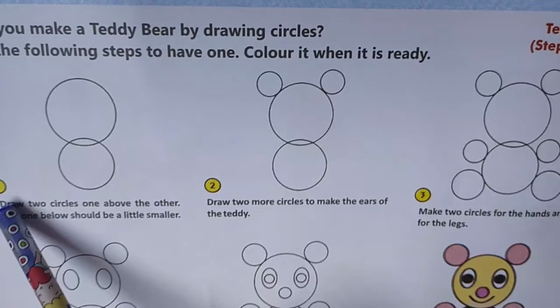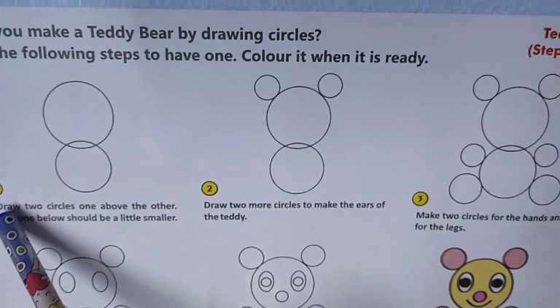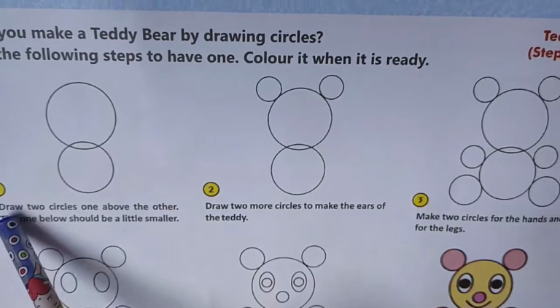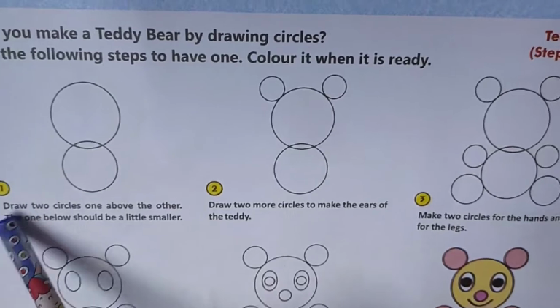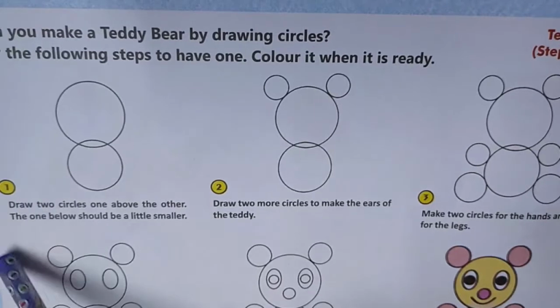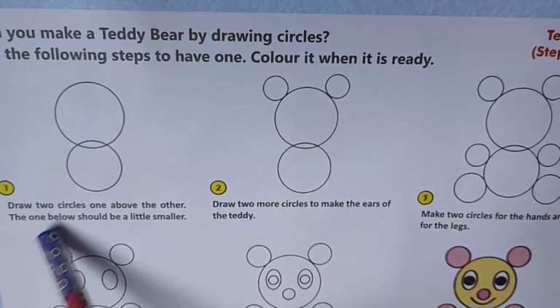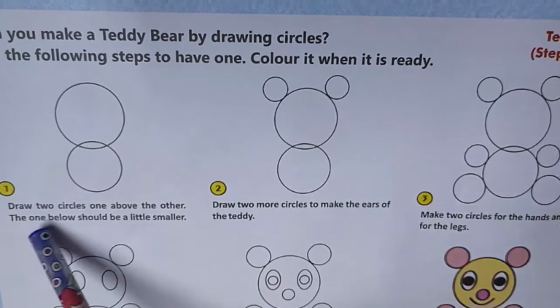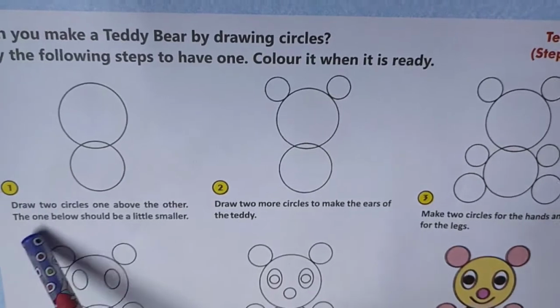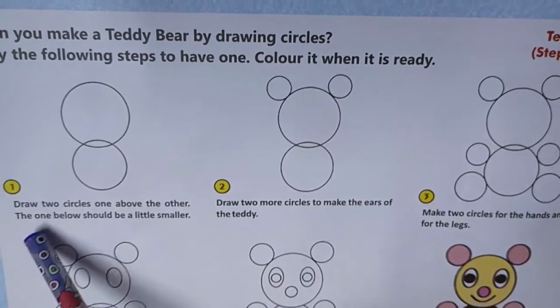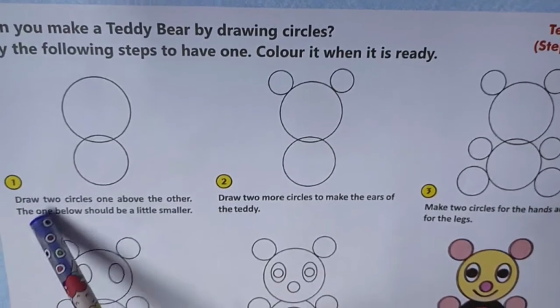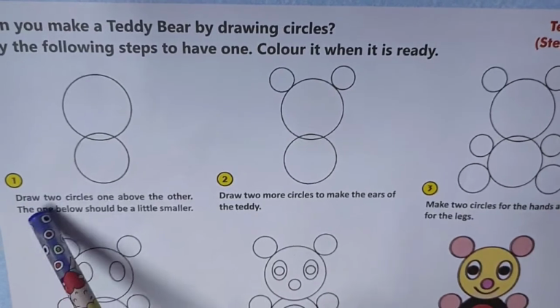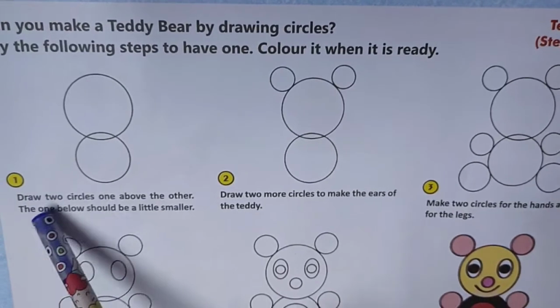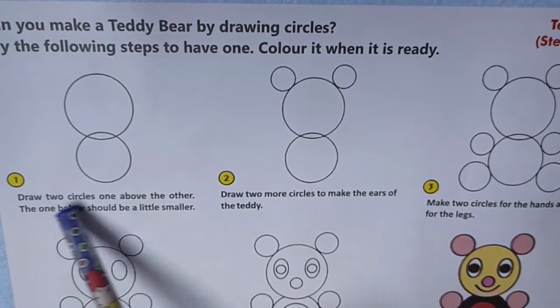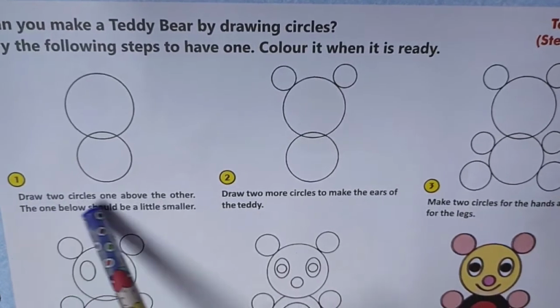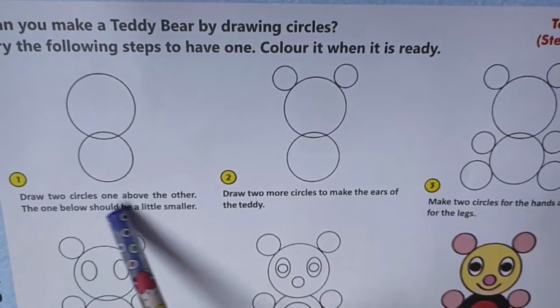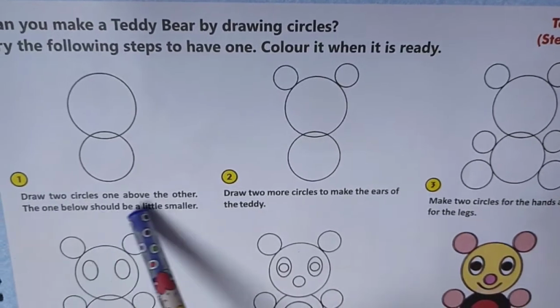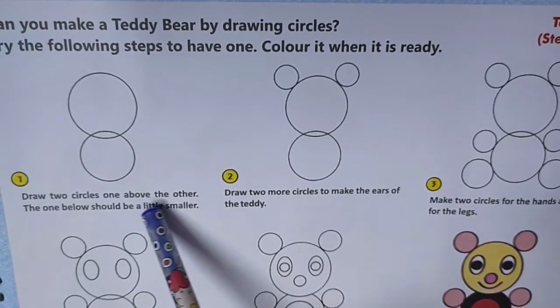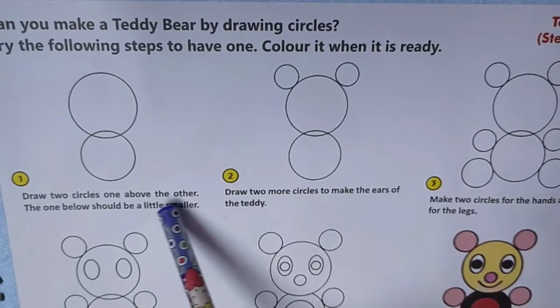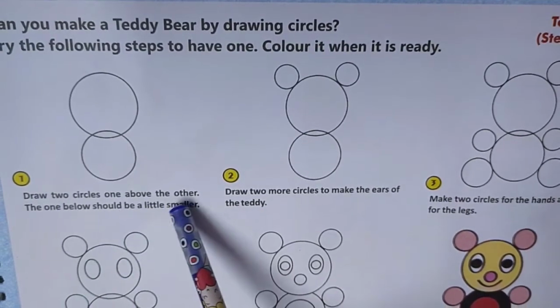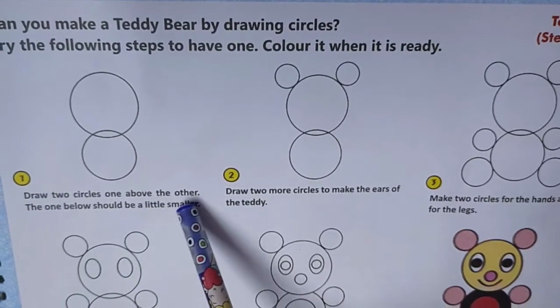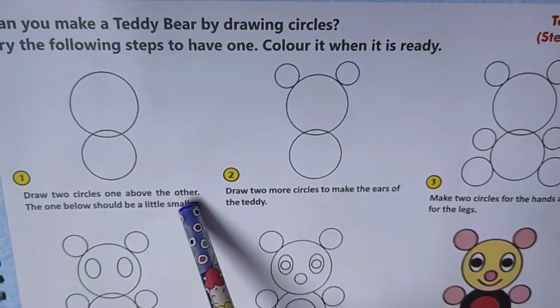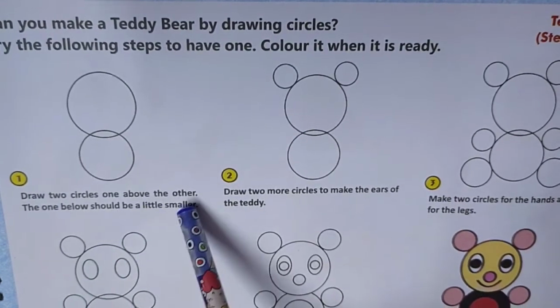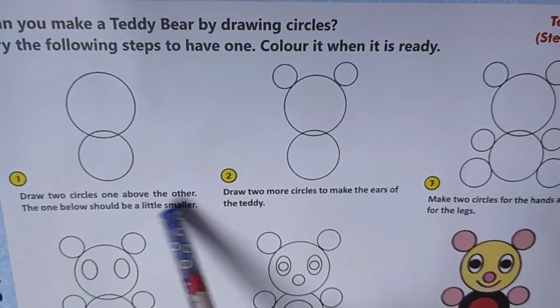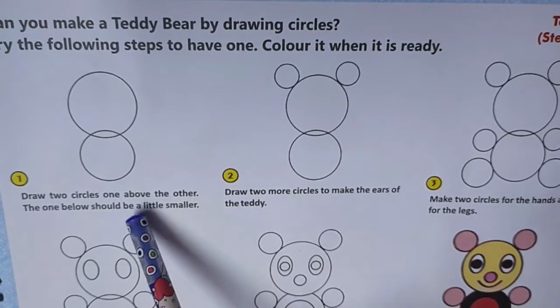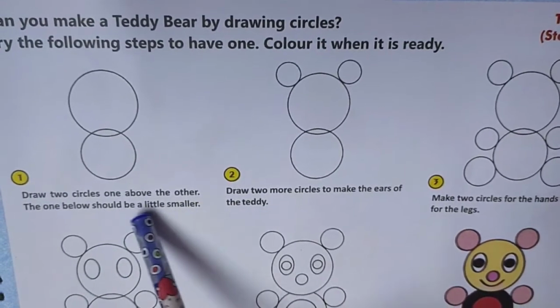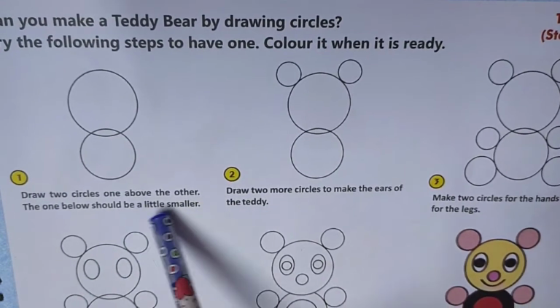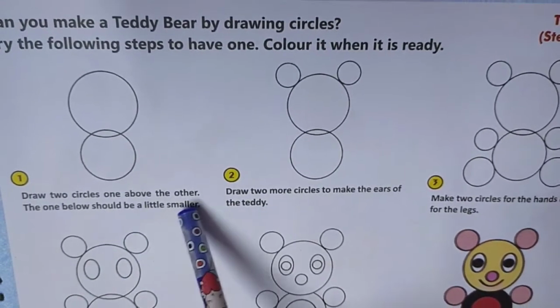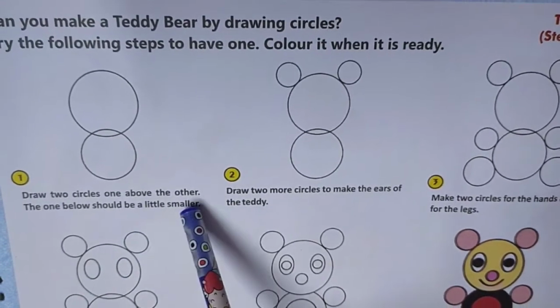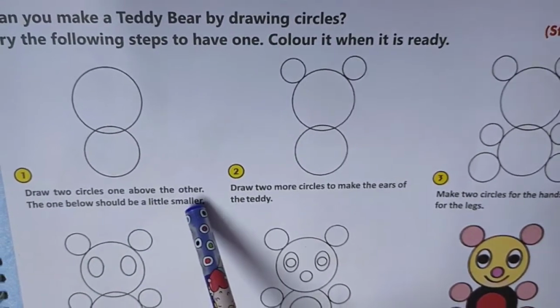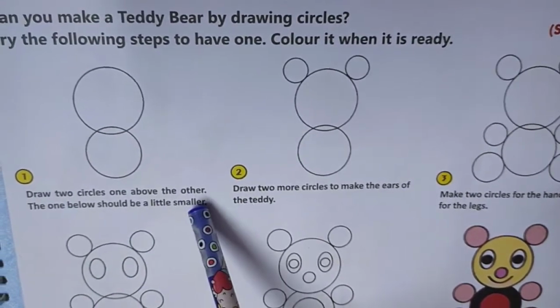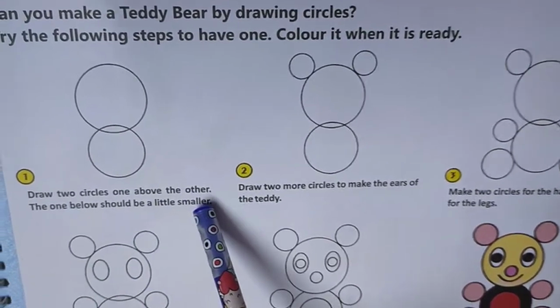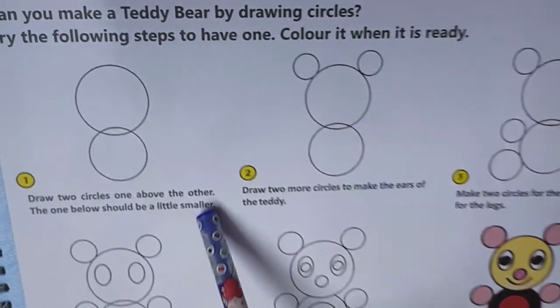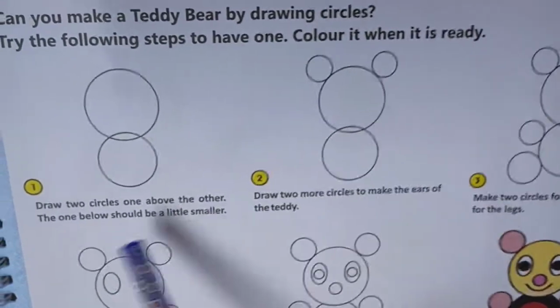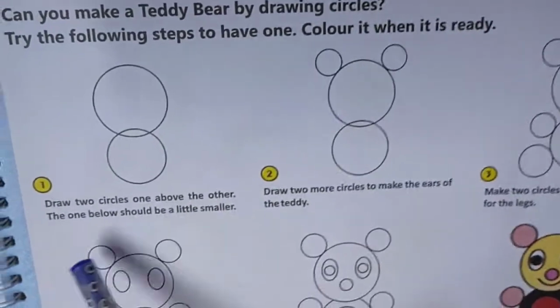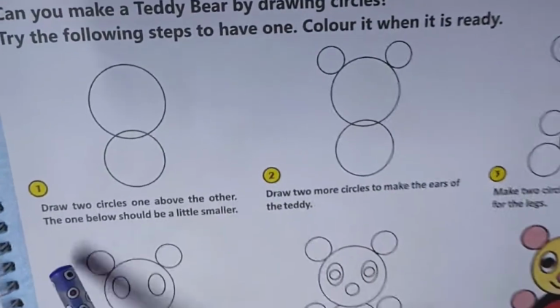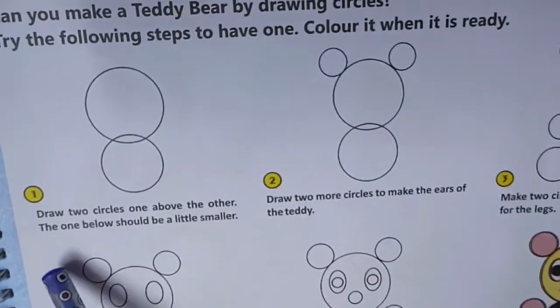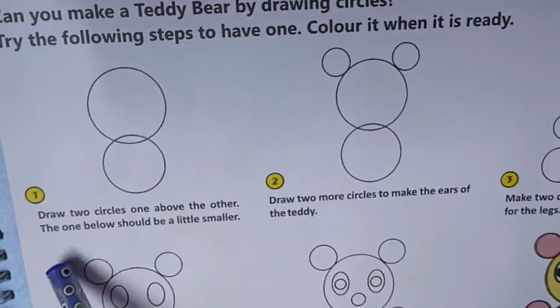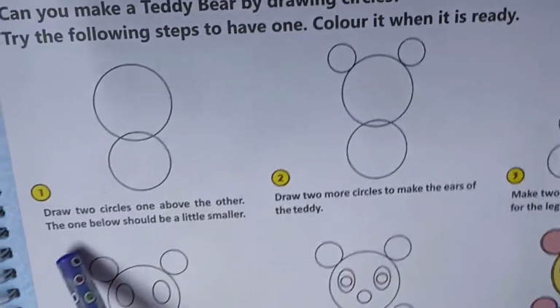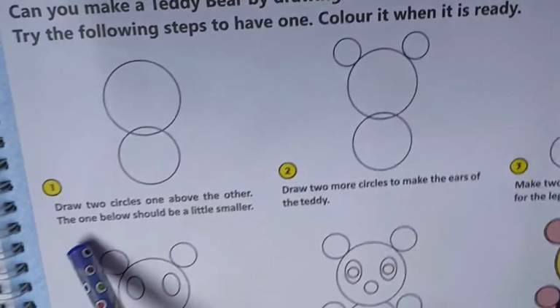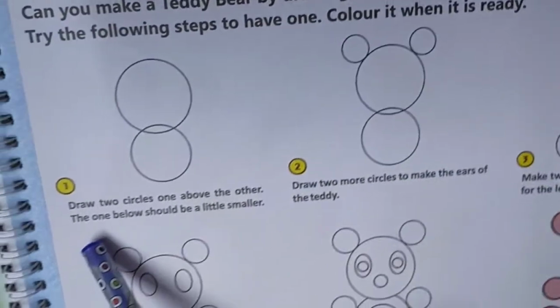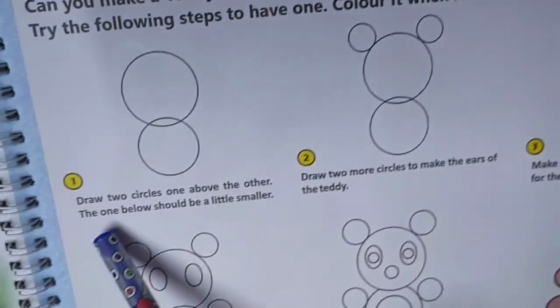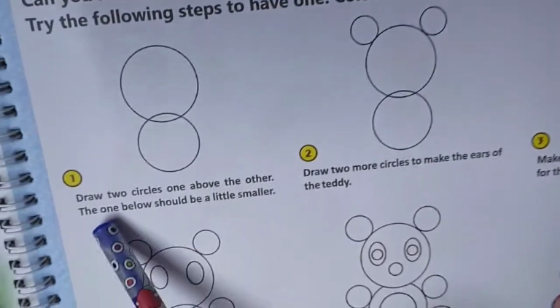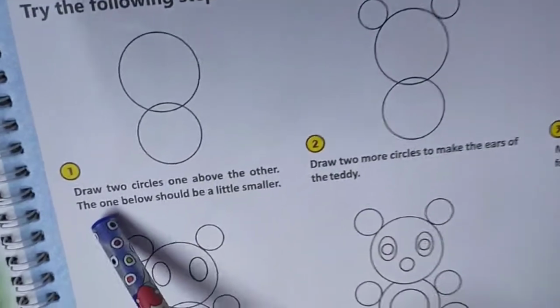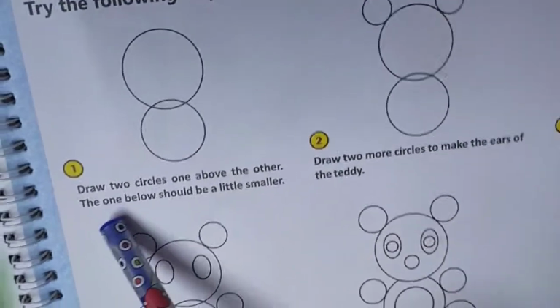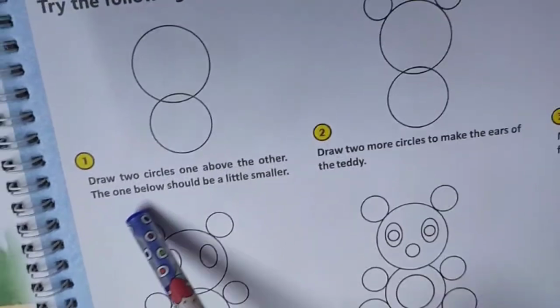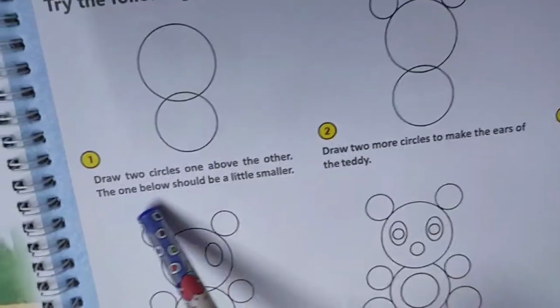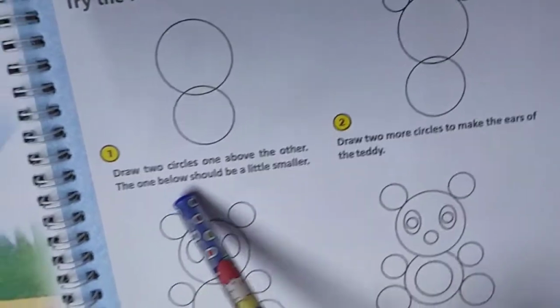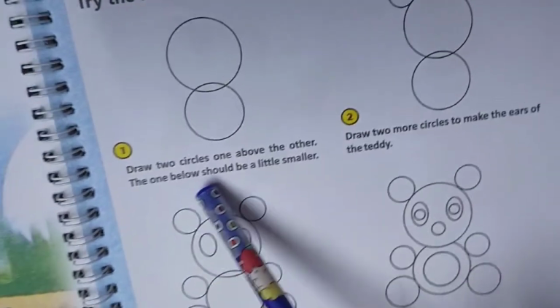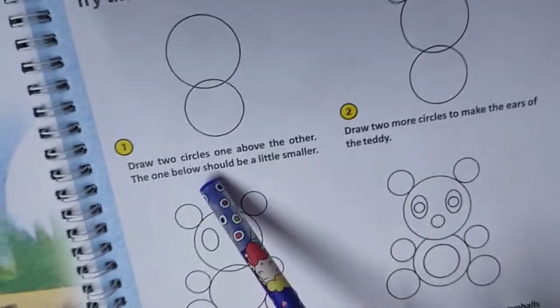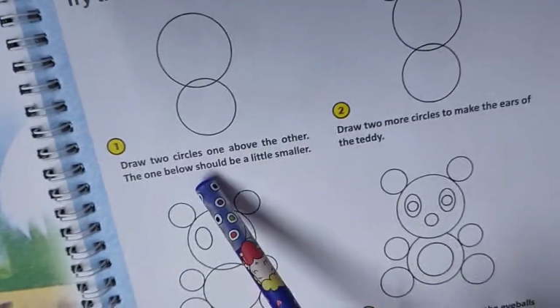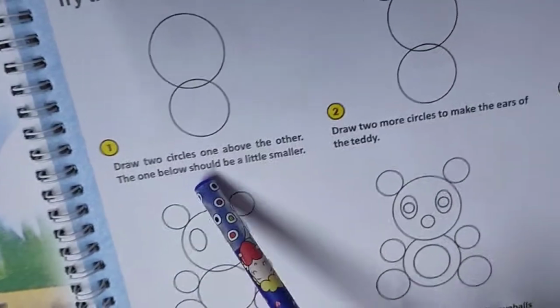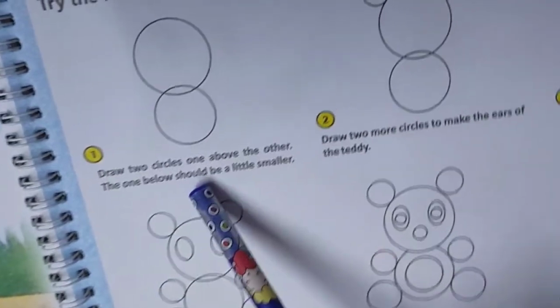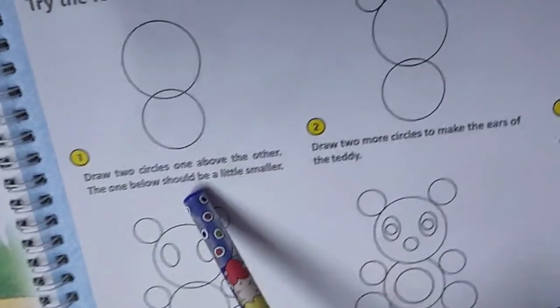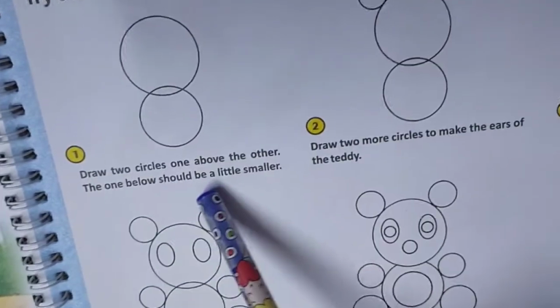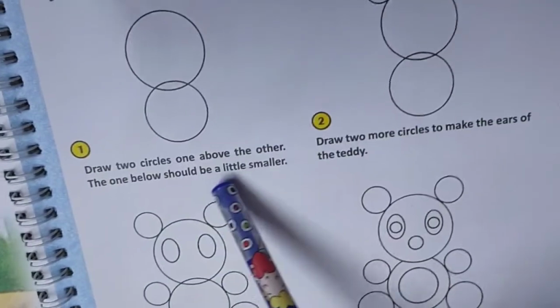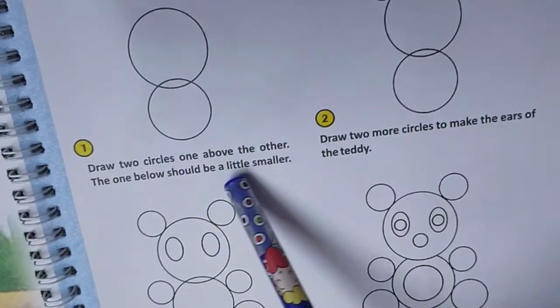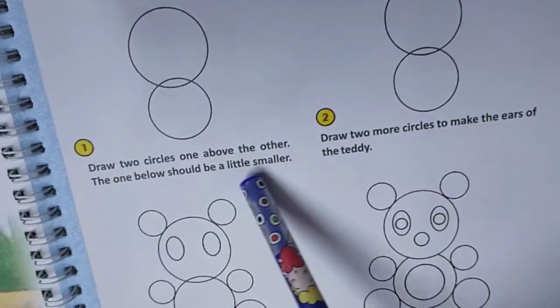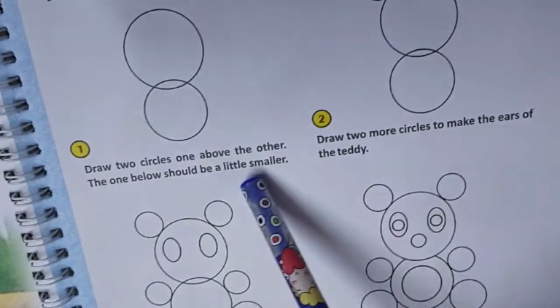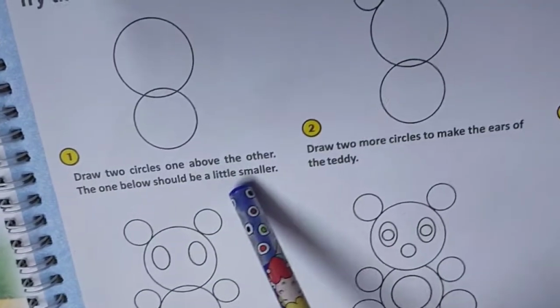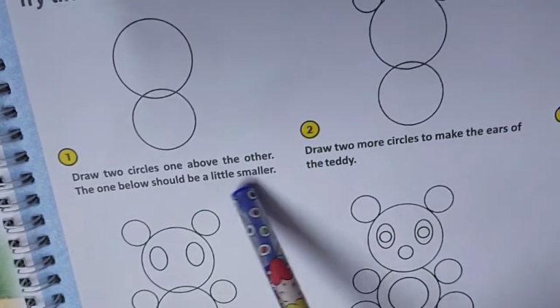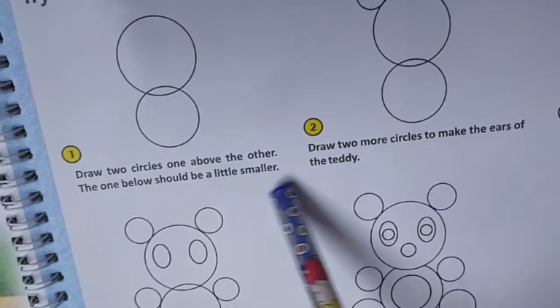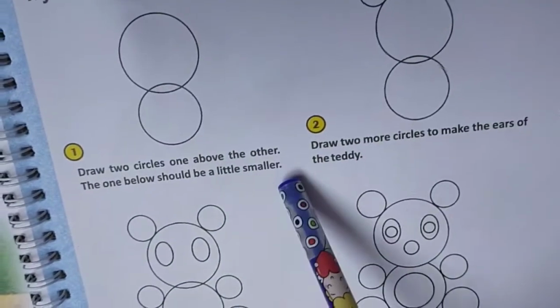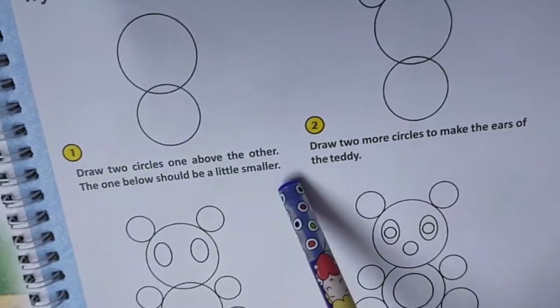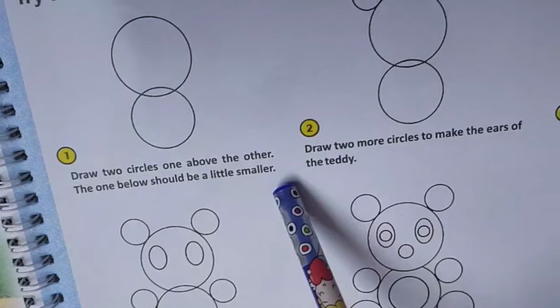First step: Draw two circles, one above the other. The one below should be a little smaller.